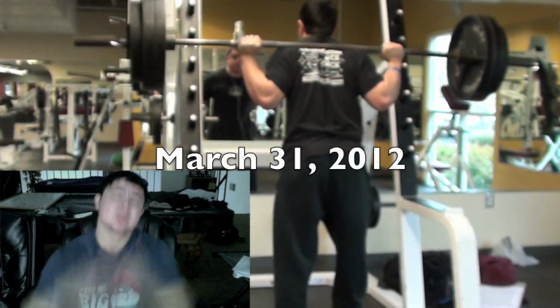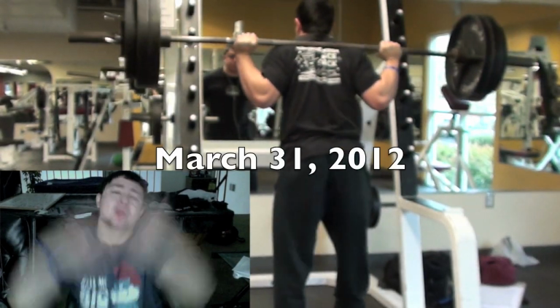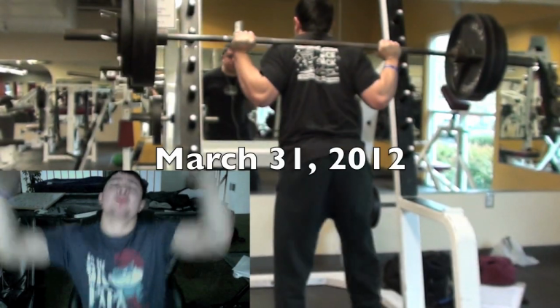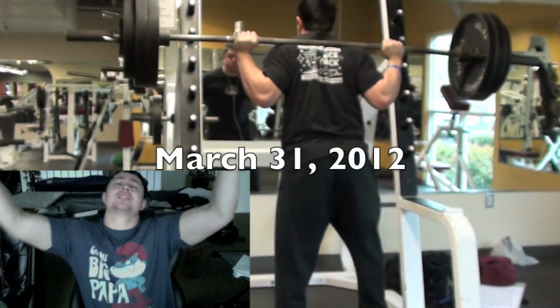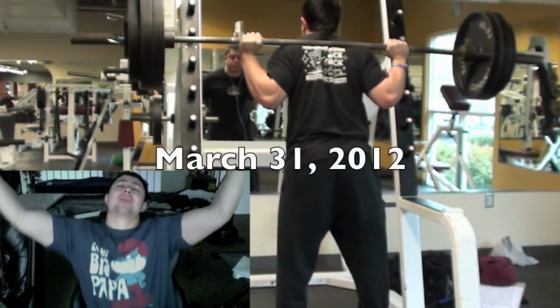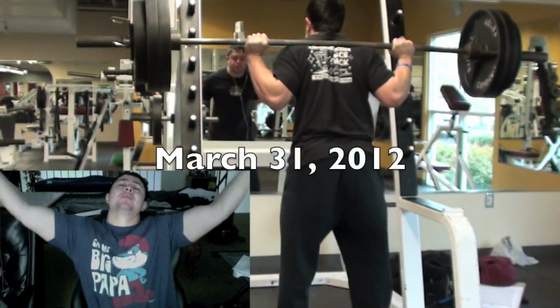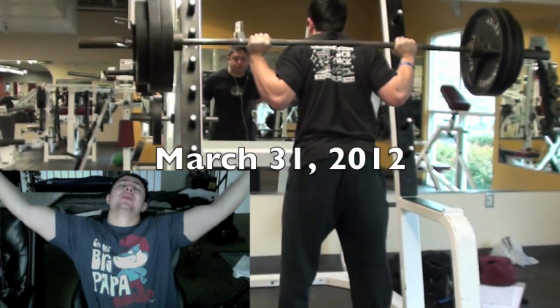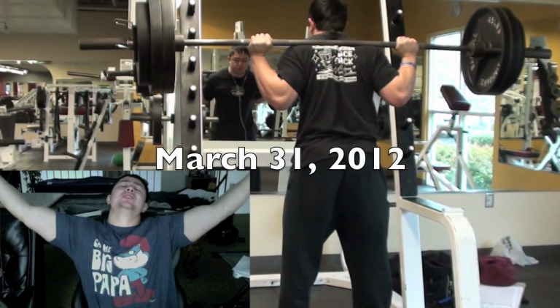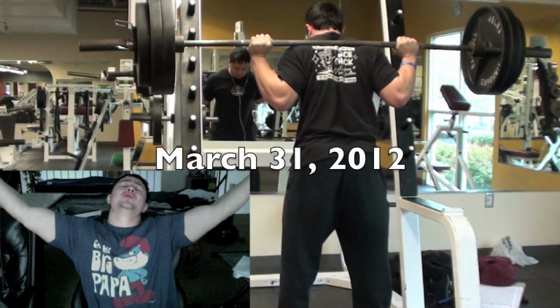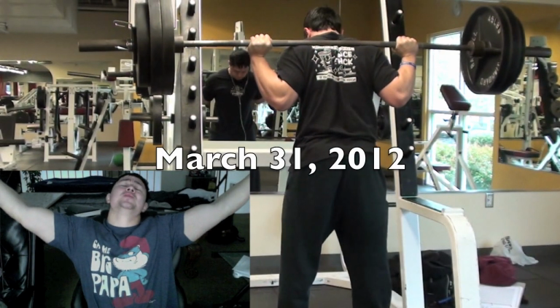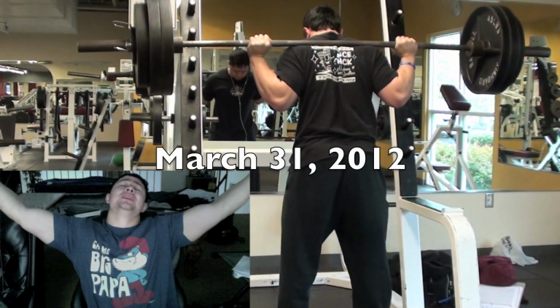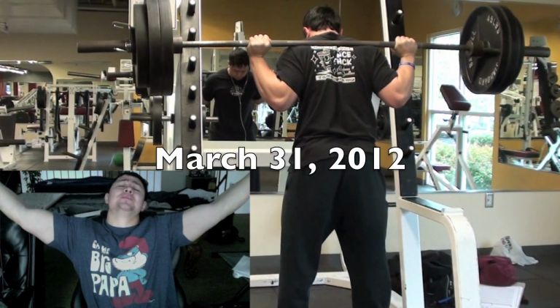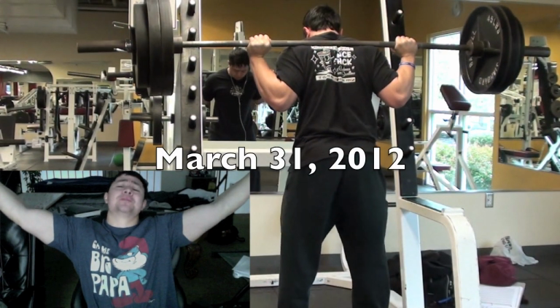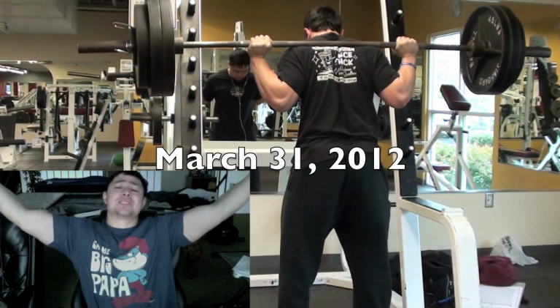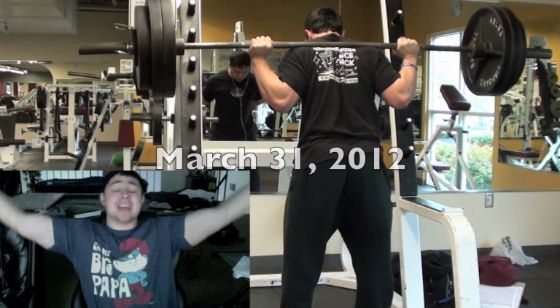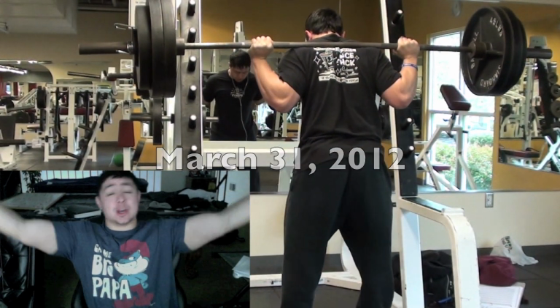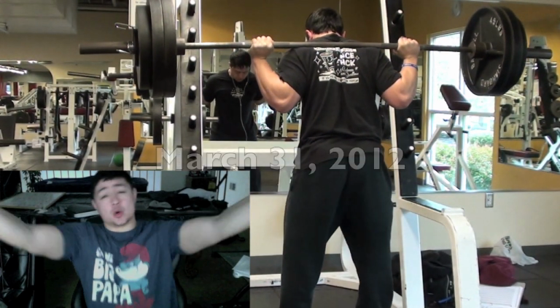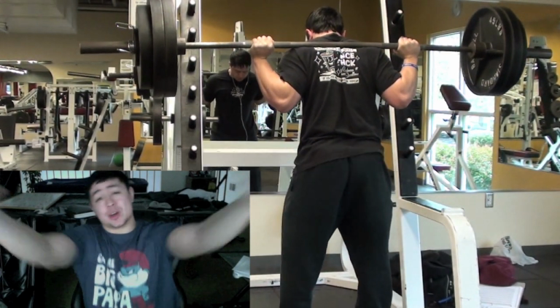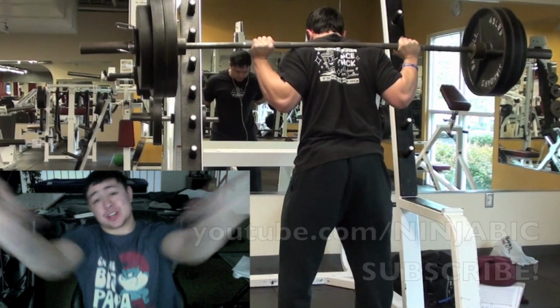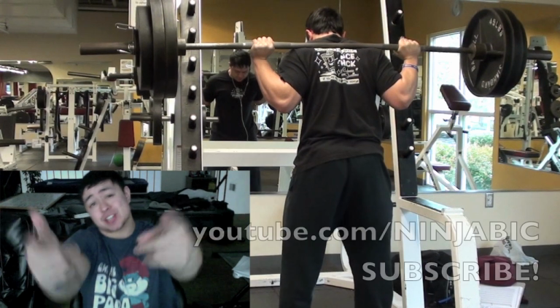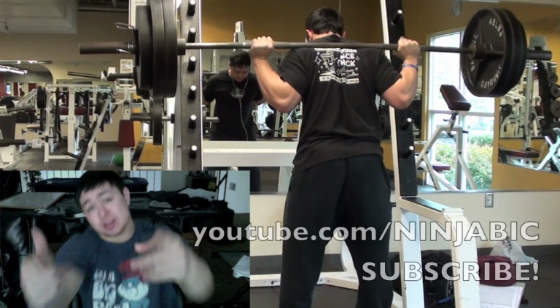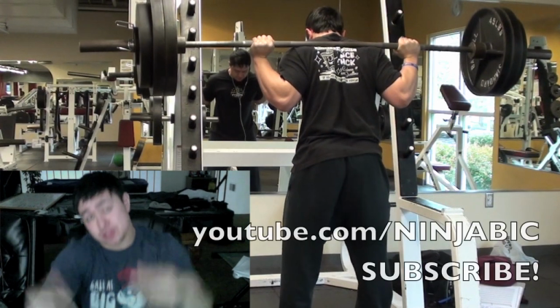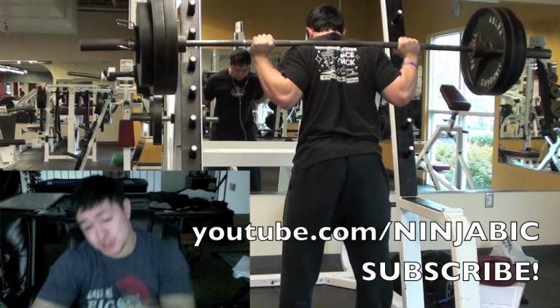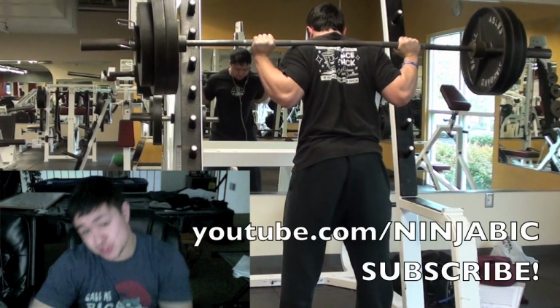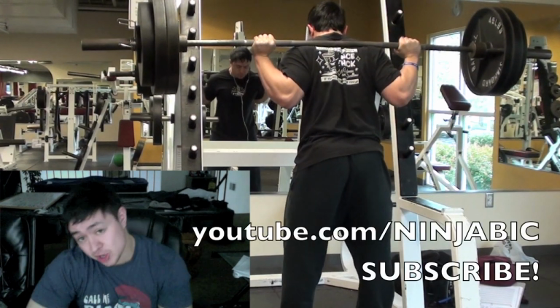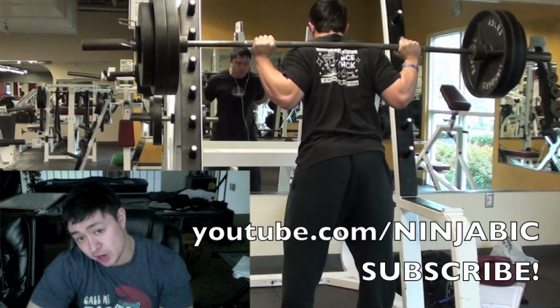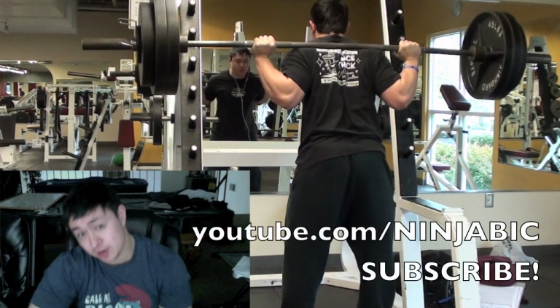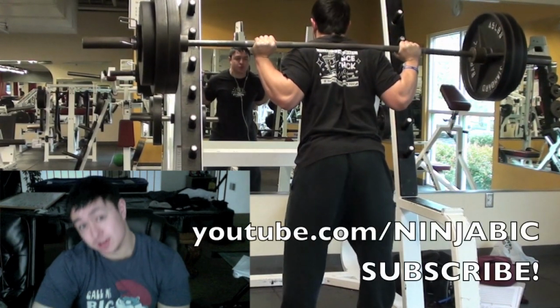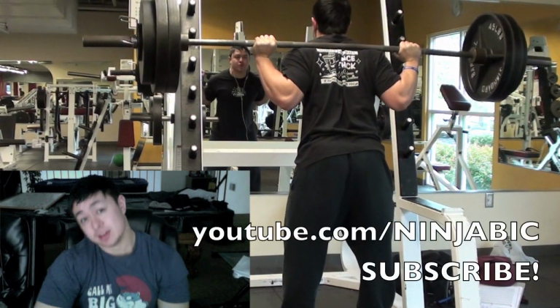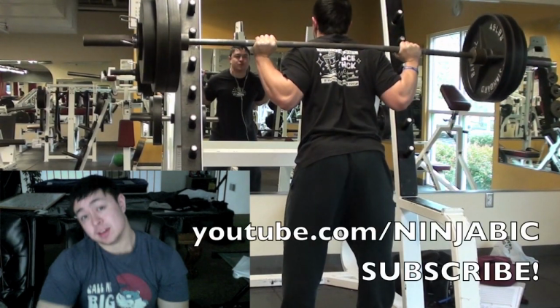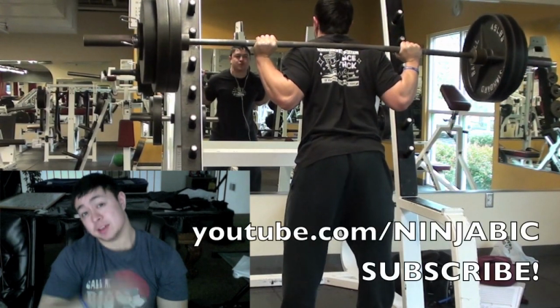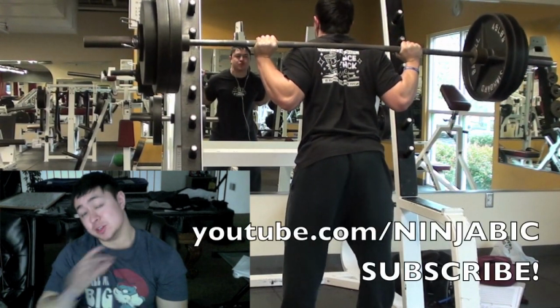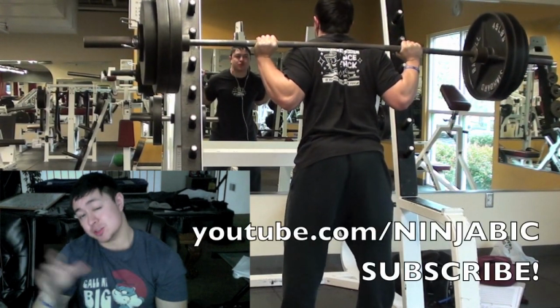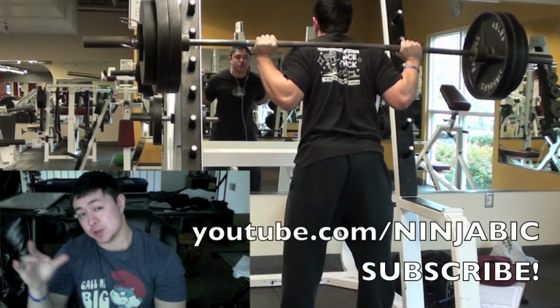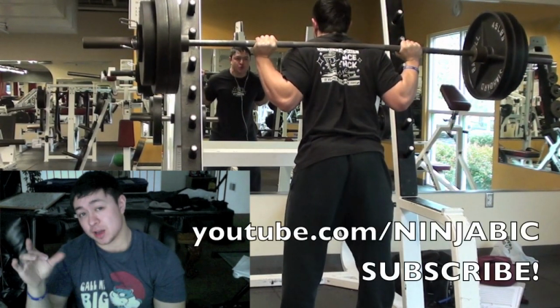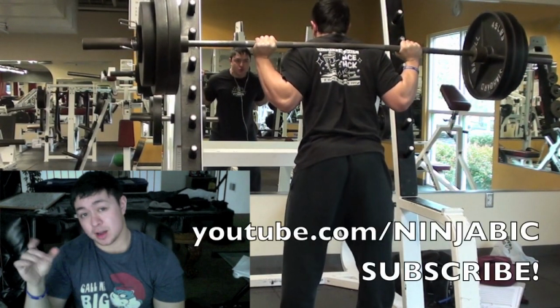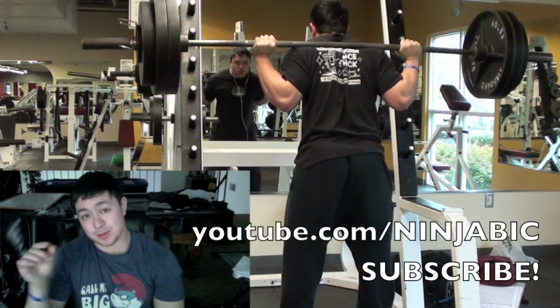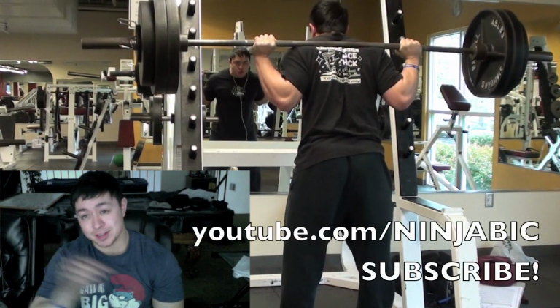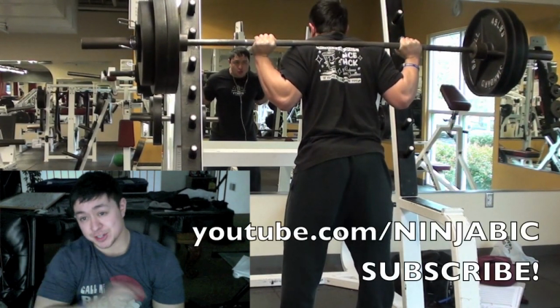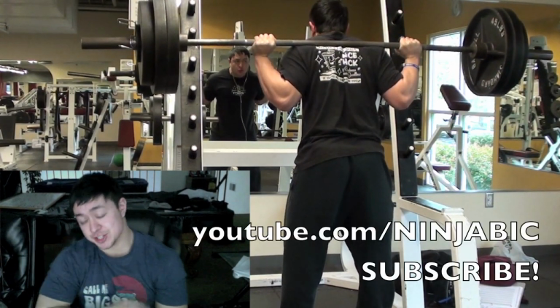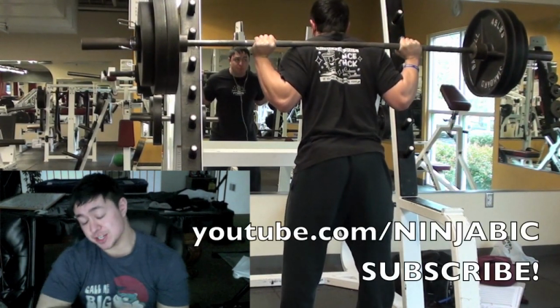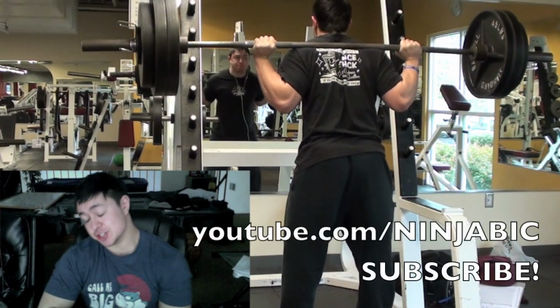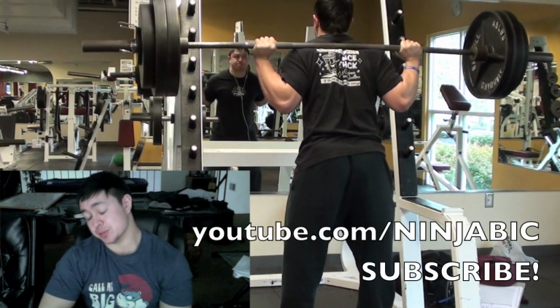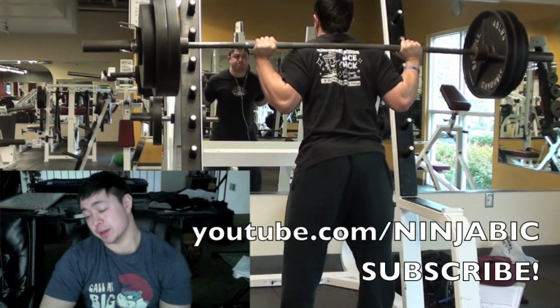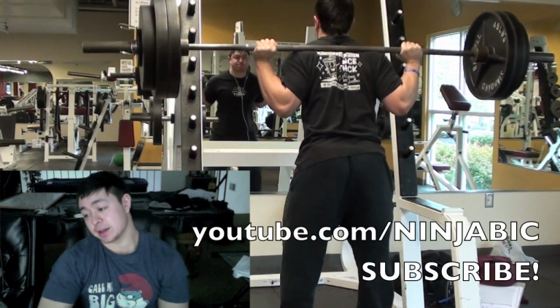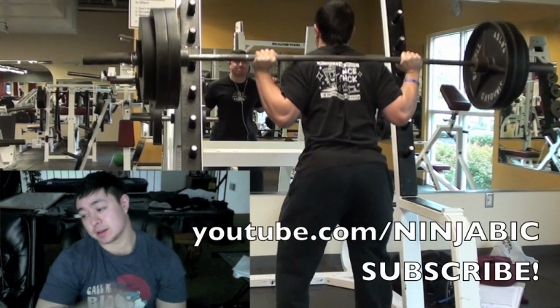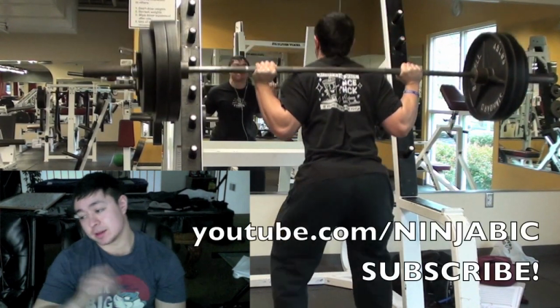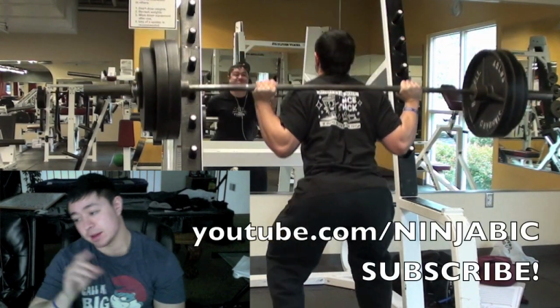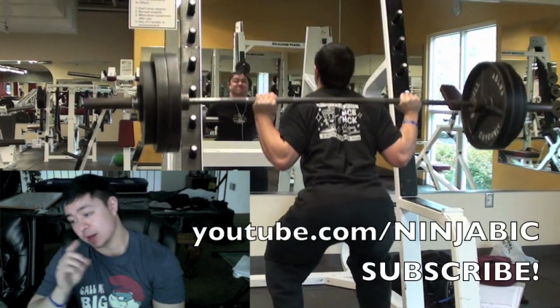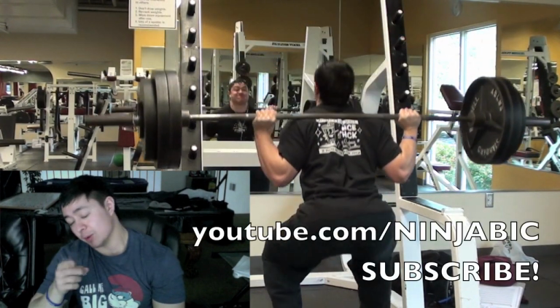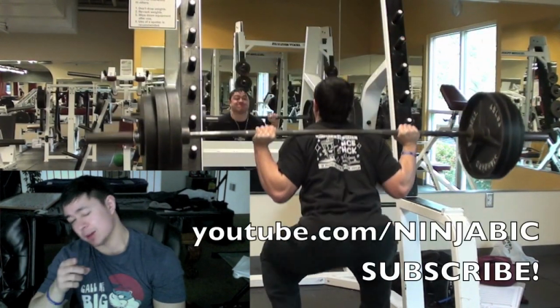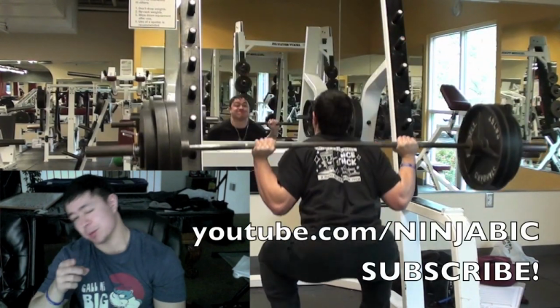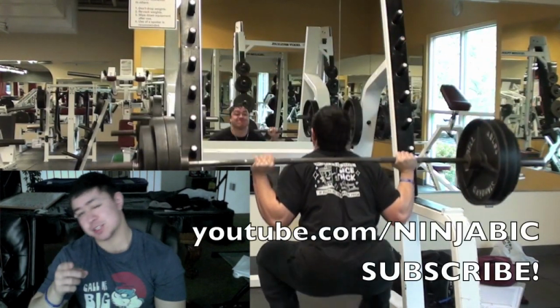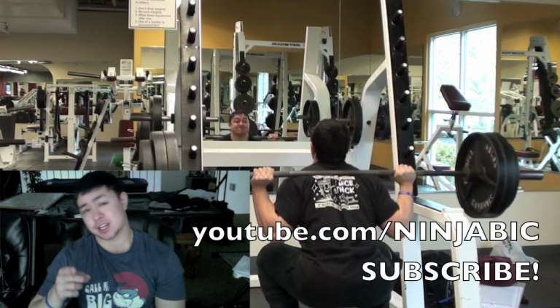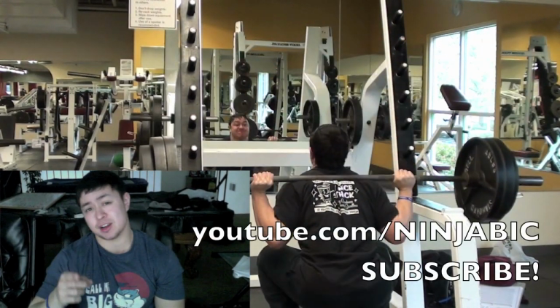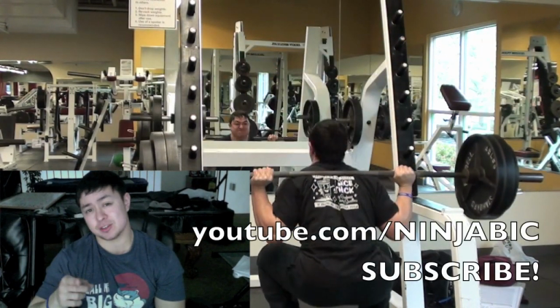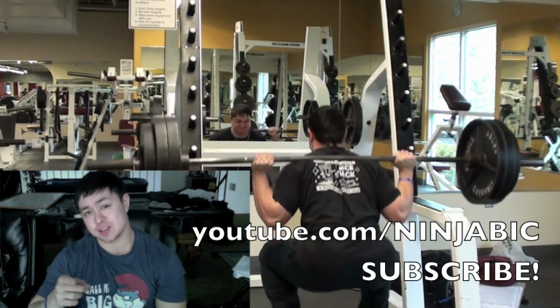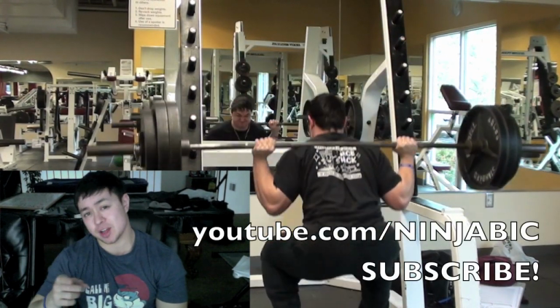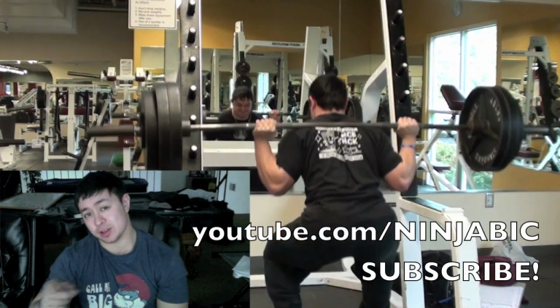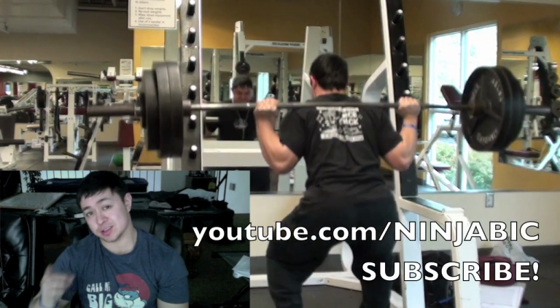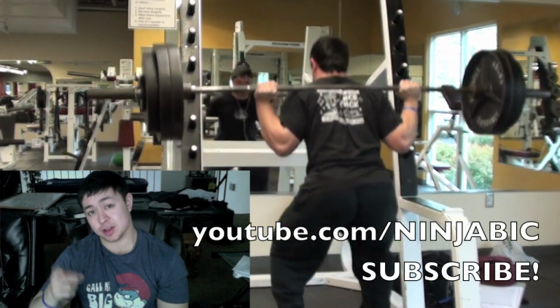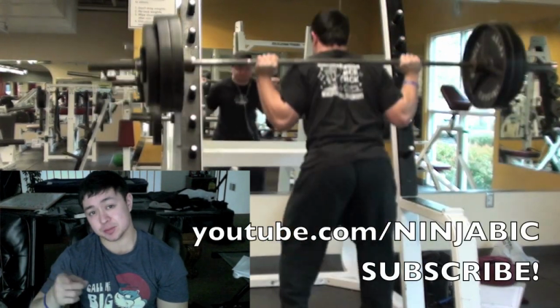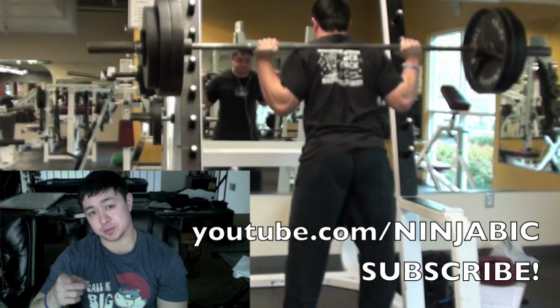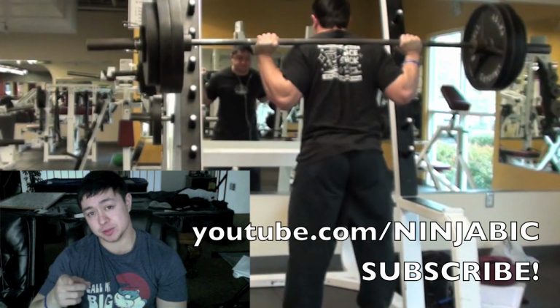What's happening my YouTube peeps? Quick shoutout to John, youtube.com/ninjabig. I recommend checking out his channel, he's an awesome dude.